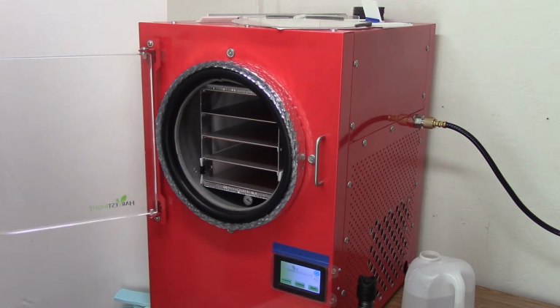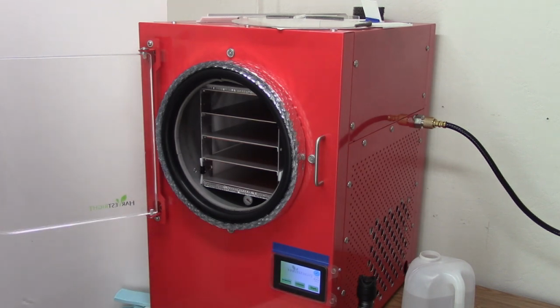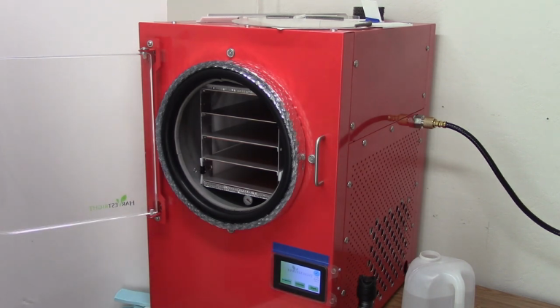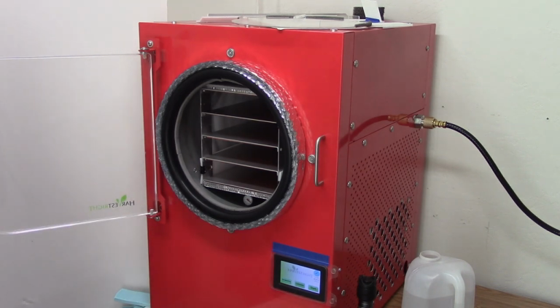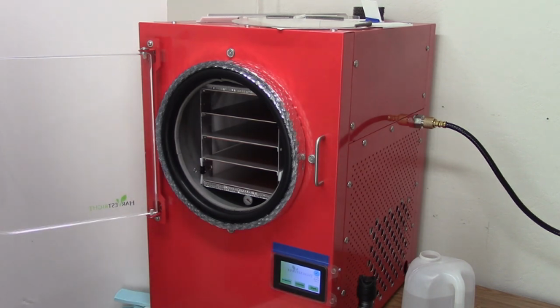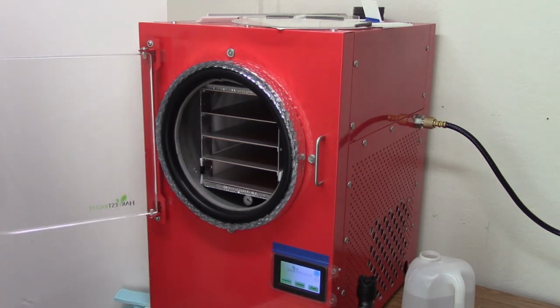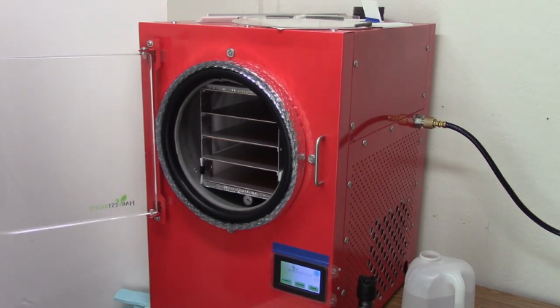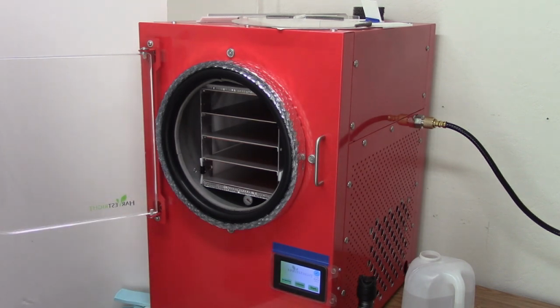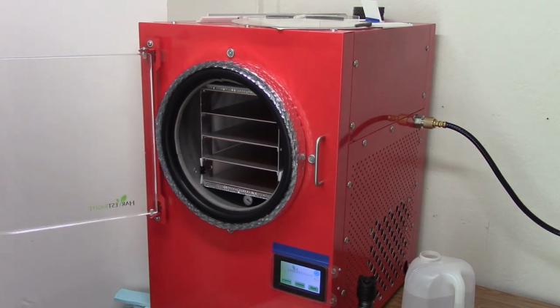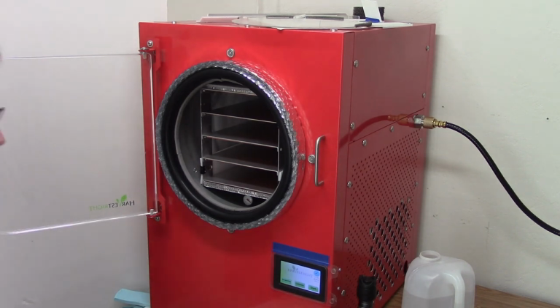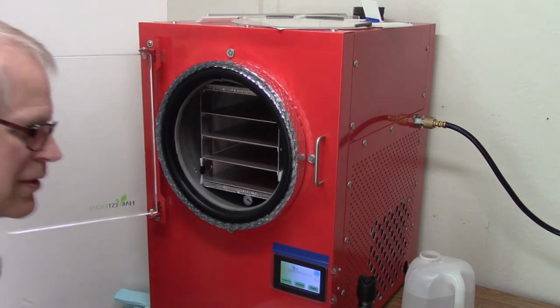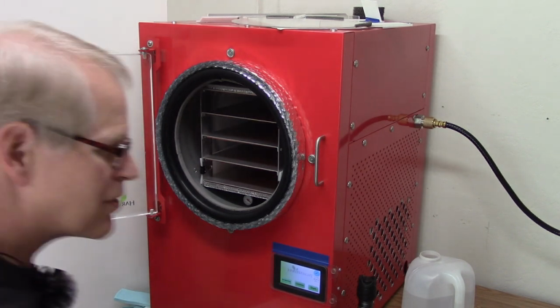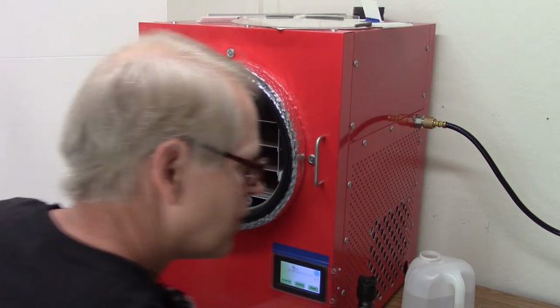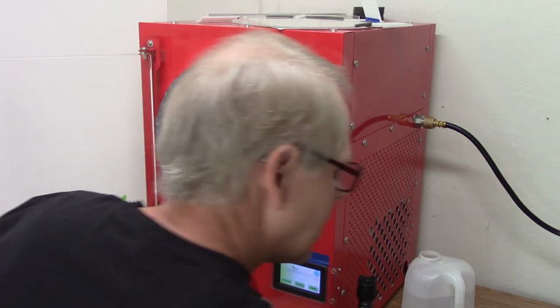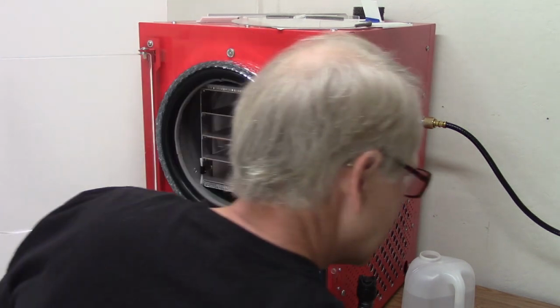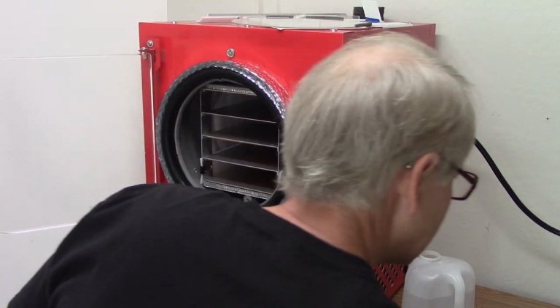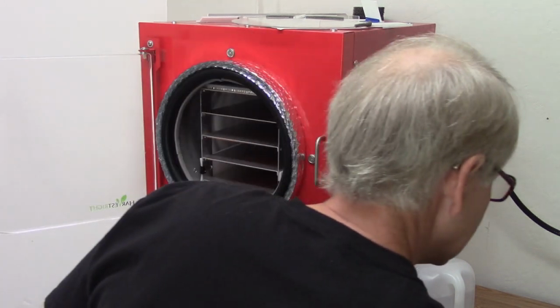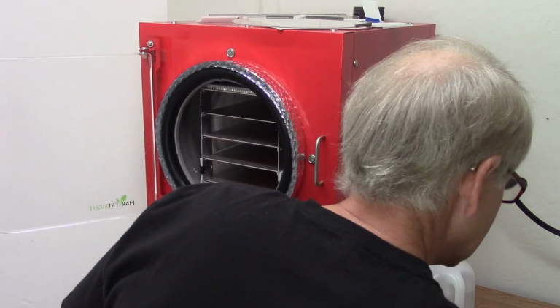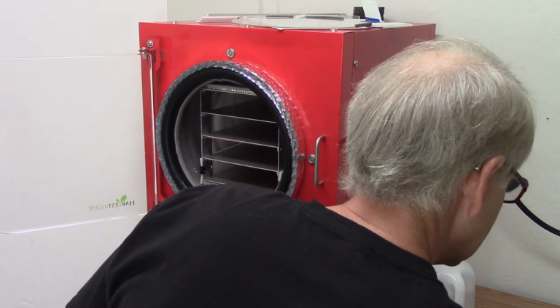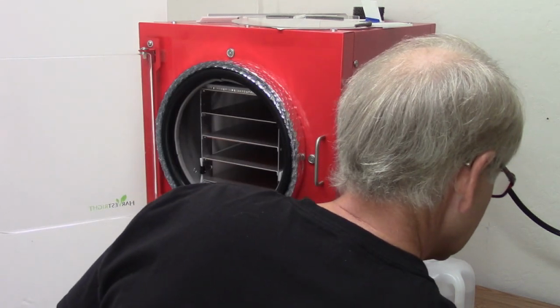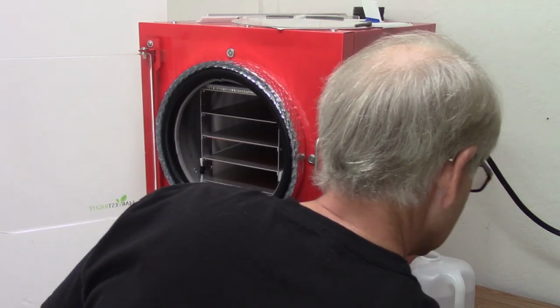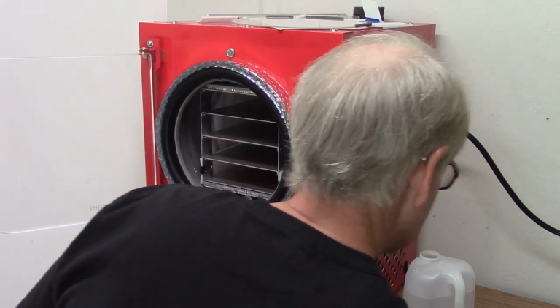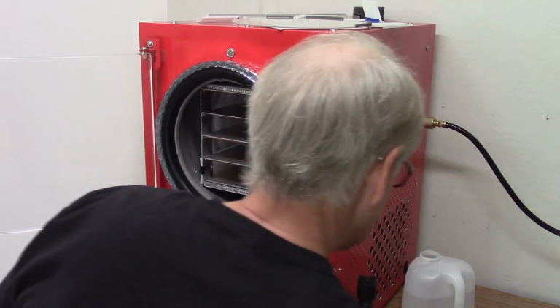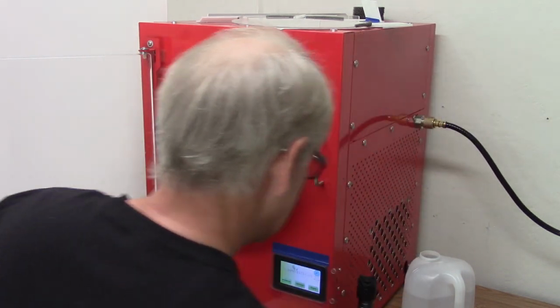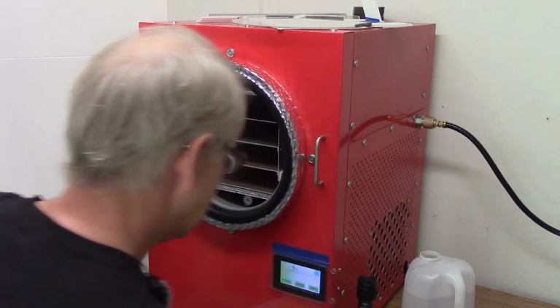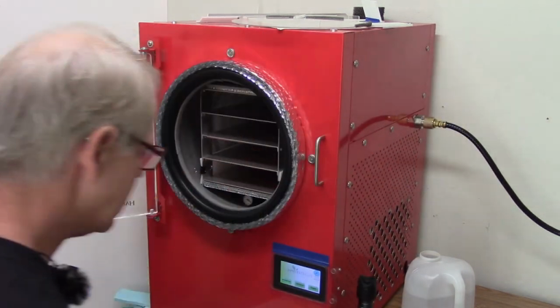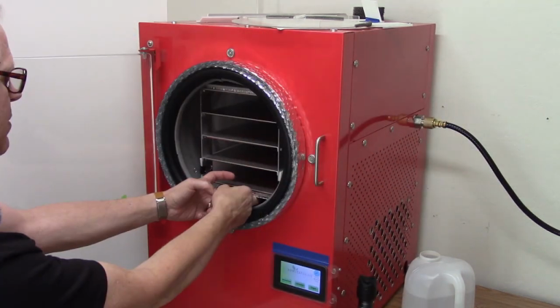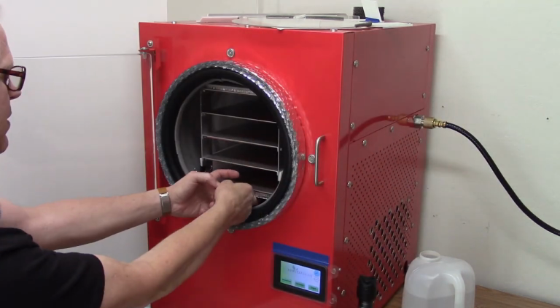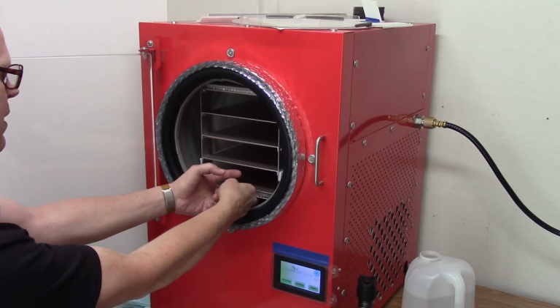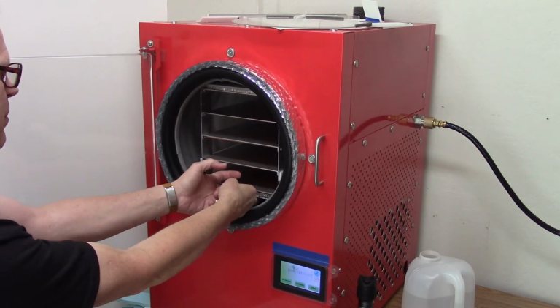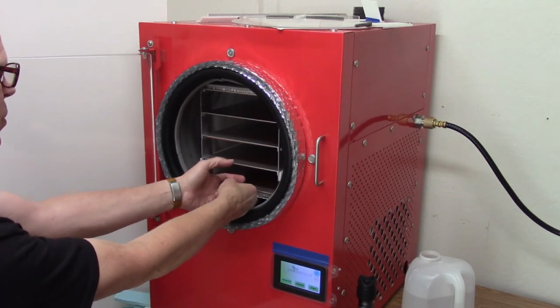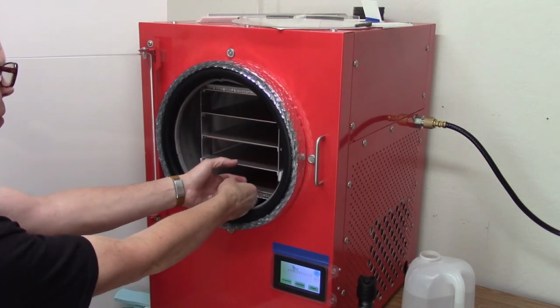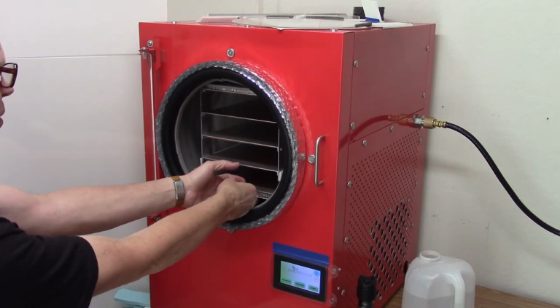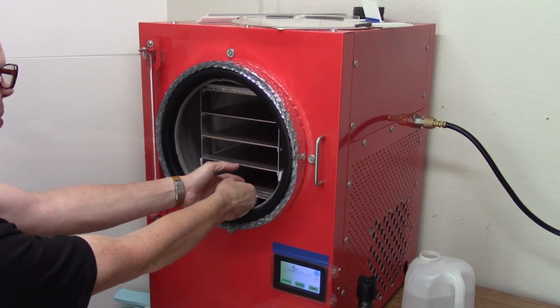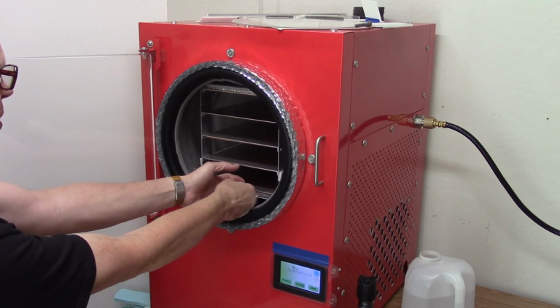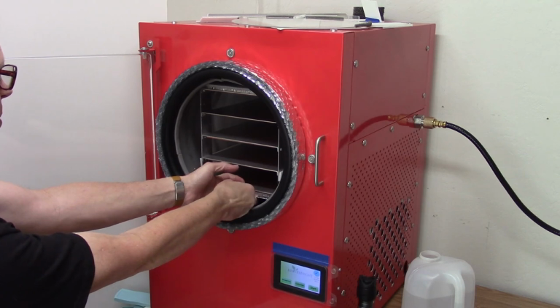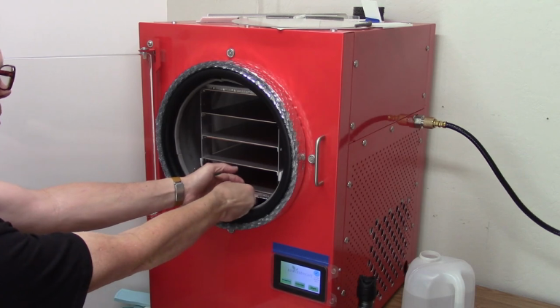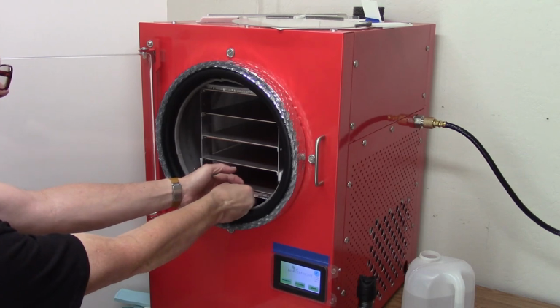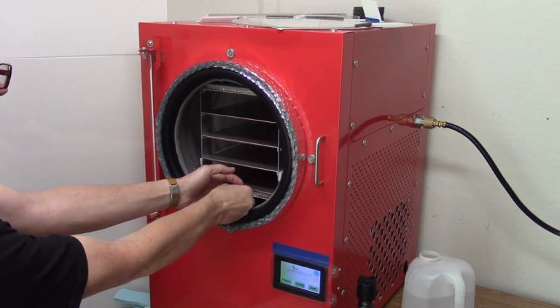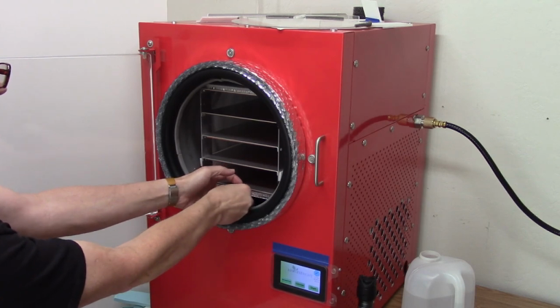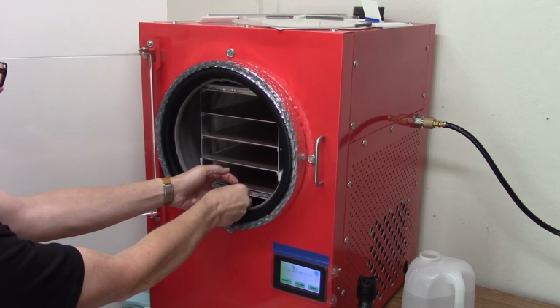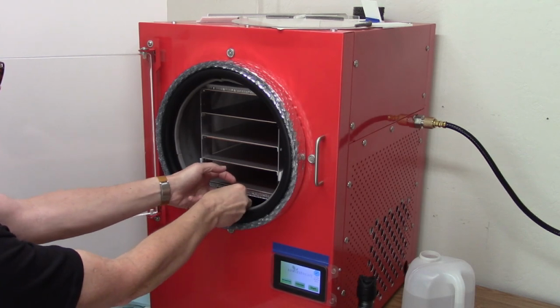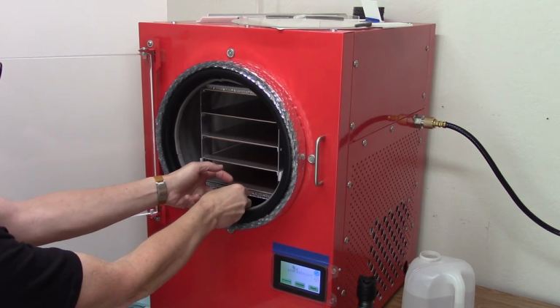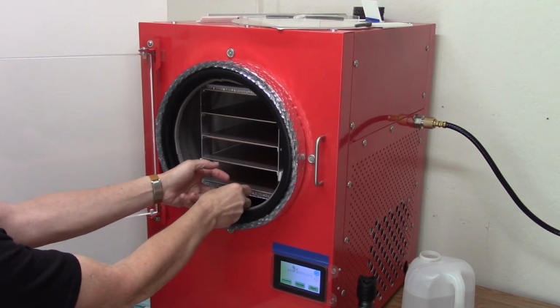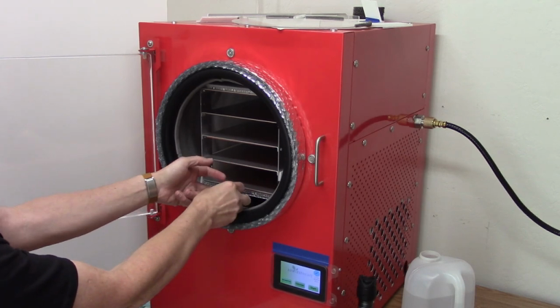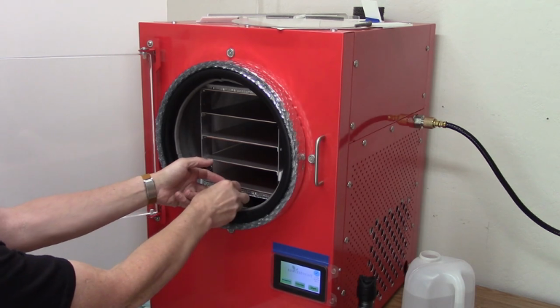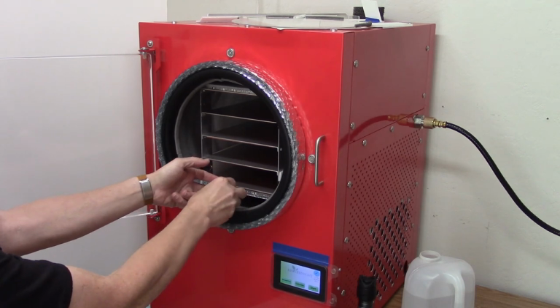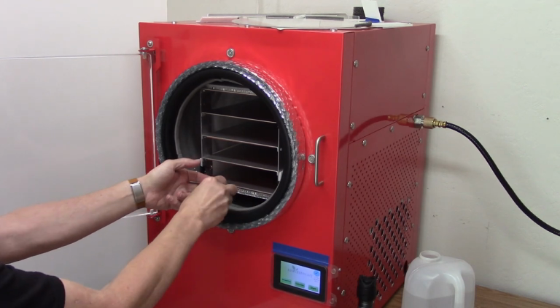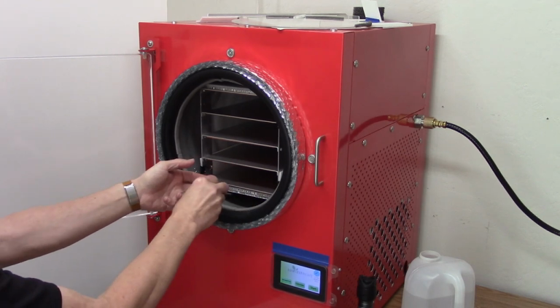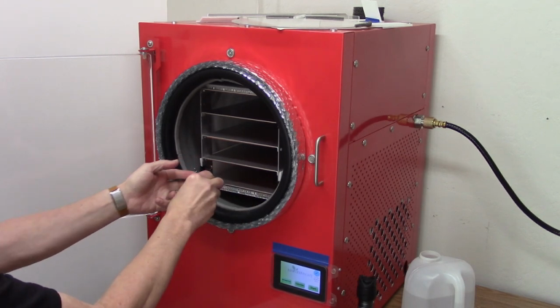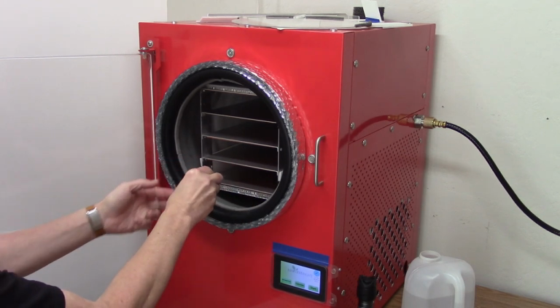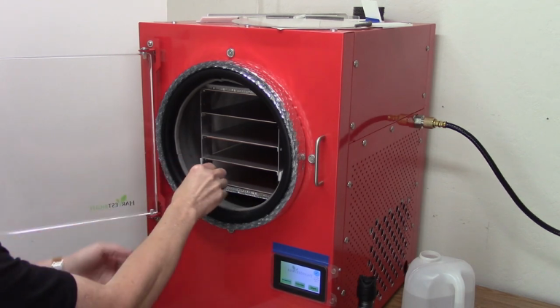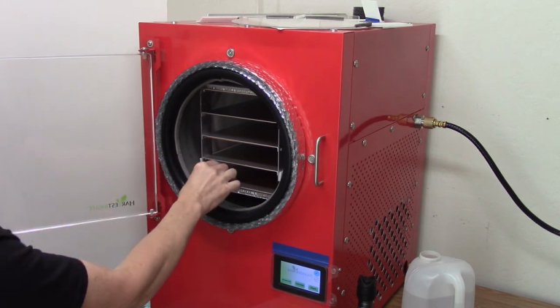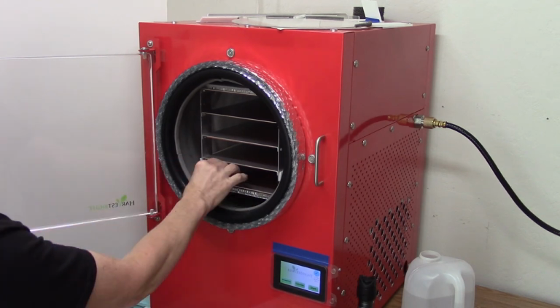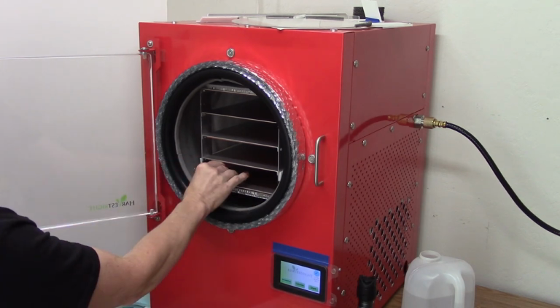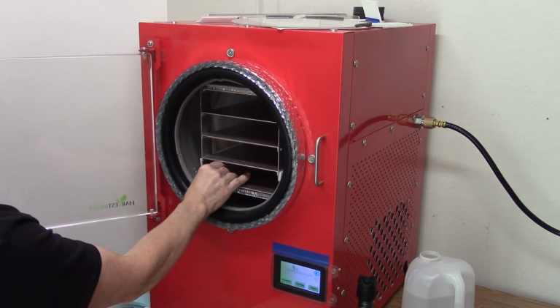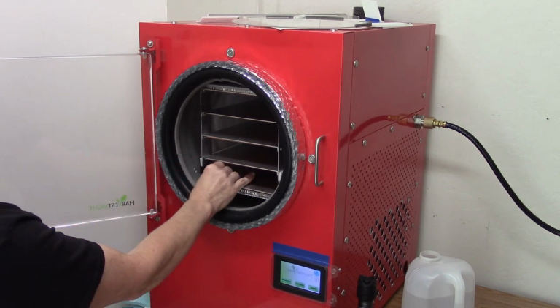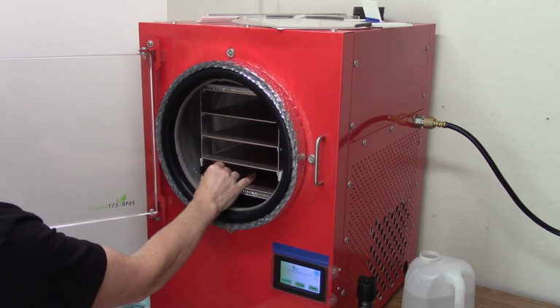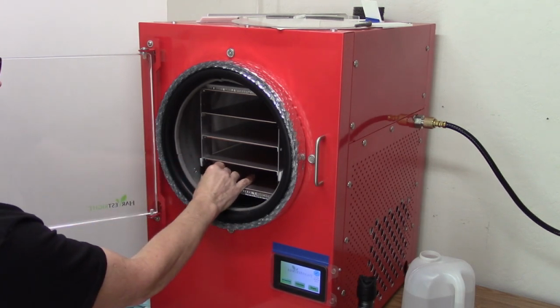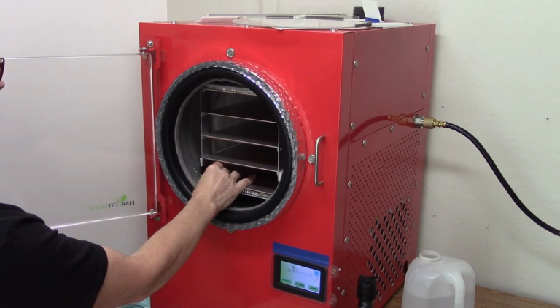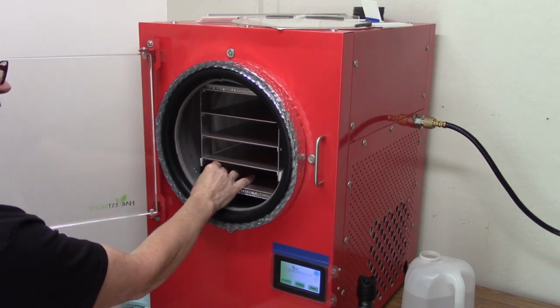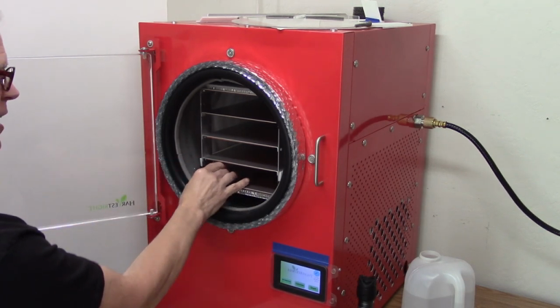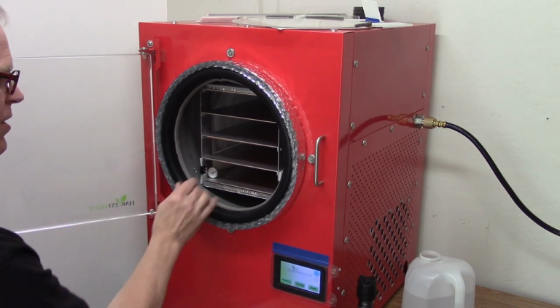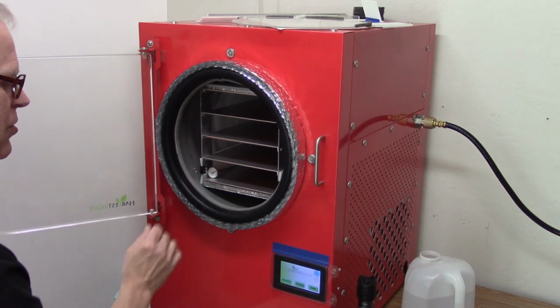Pulling the thermometer out from underneath — the one that's stuck in the ice — and getting the defrost fan in place.